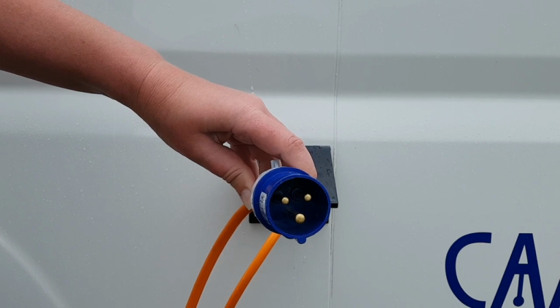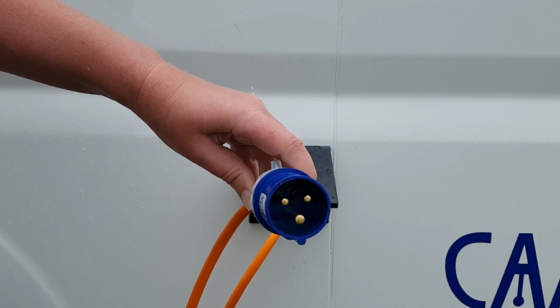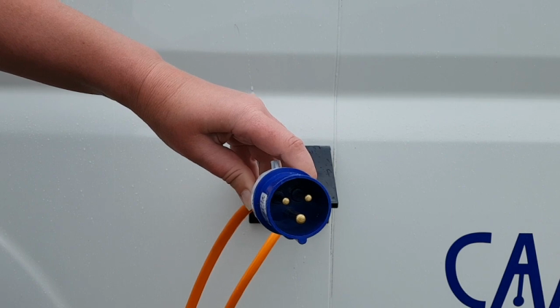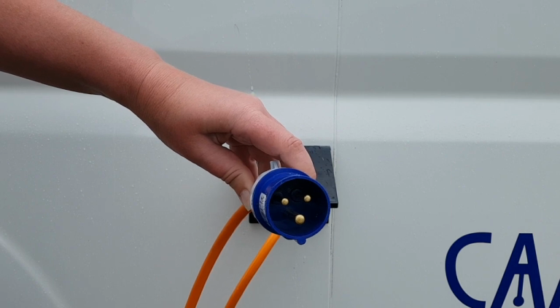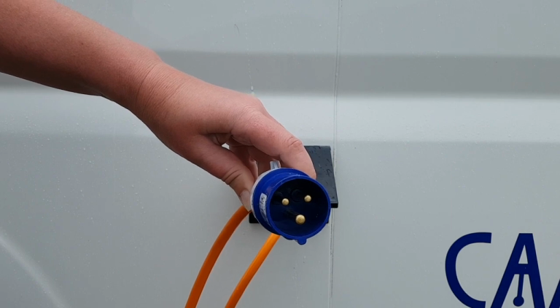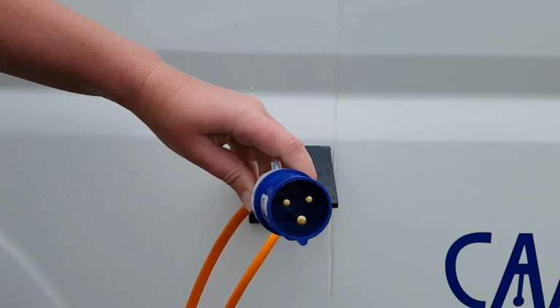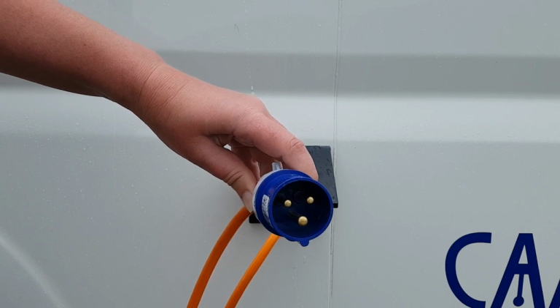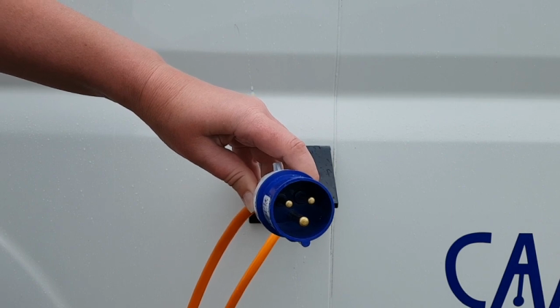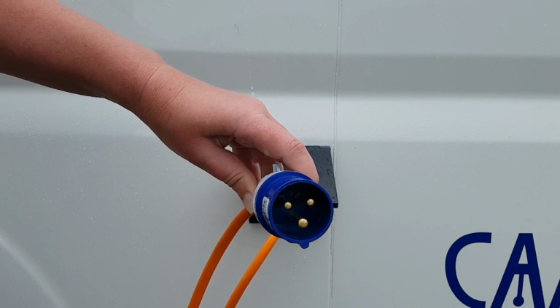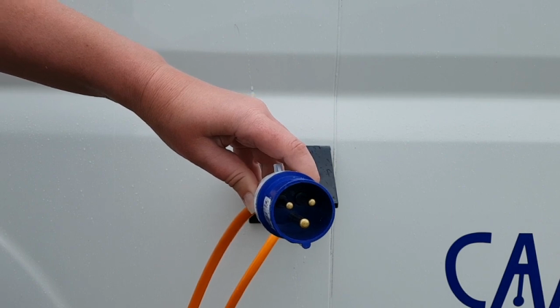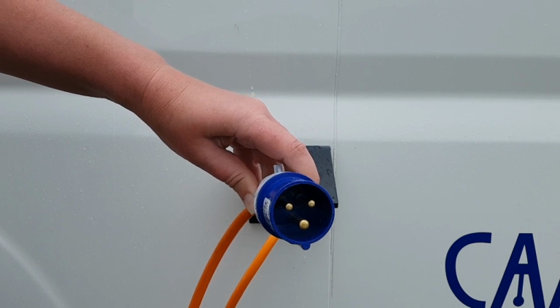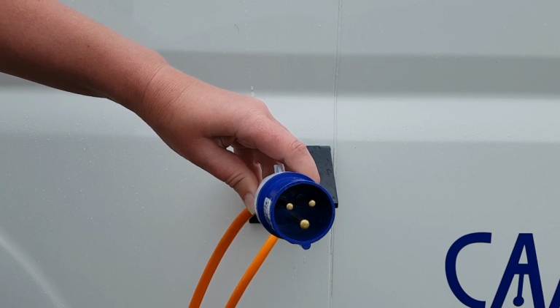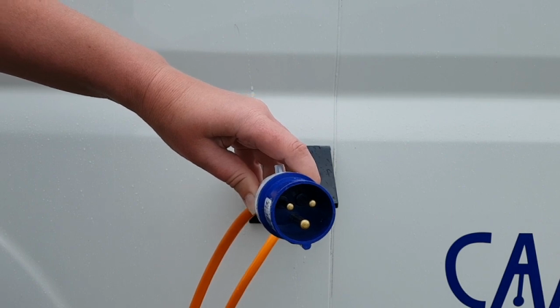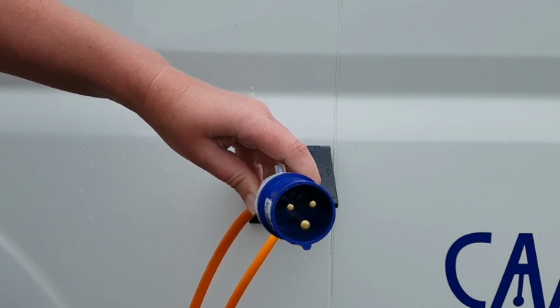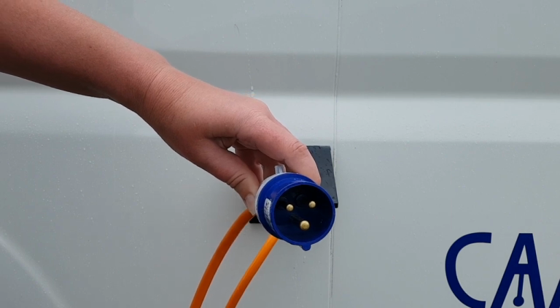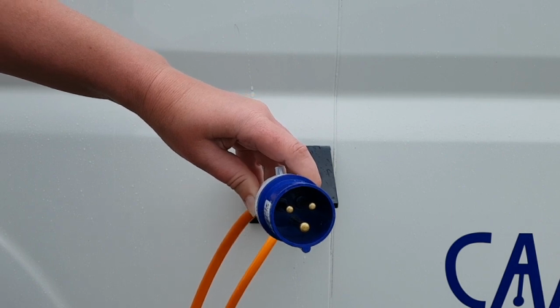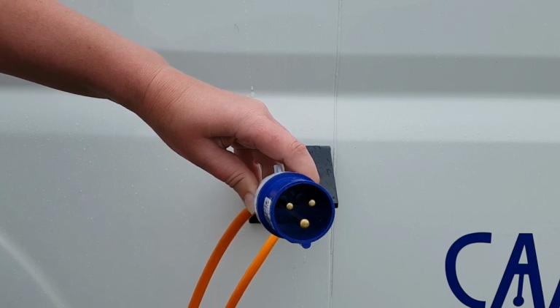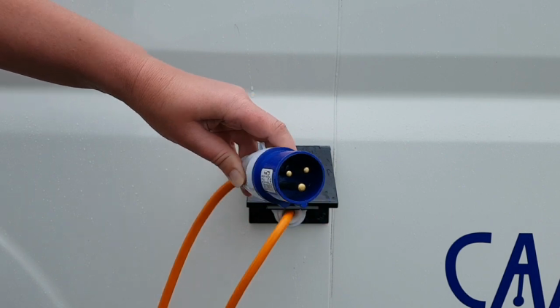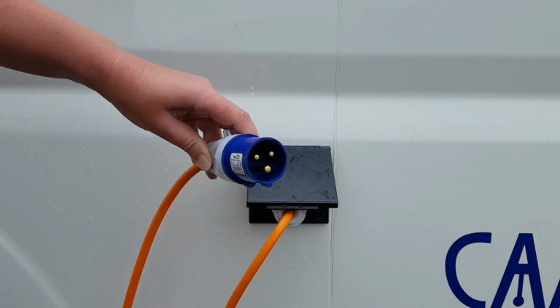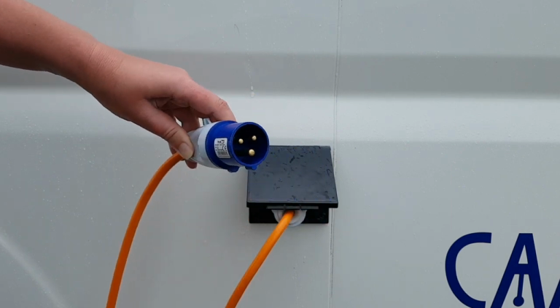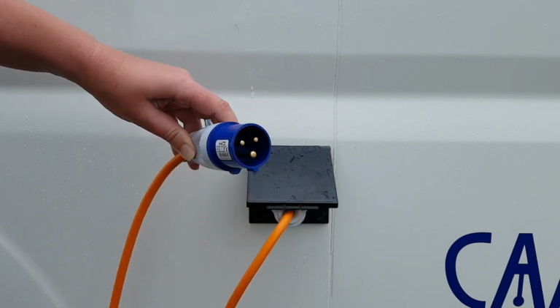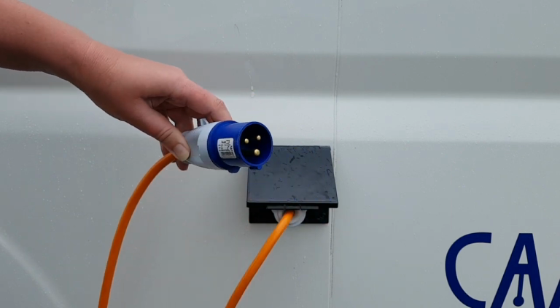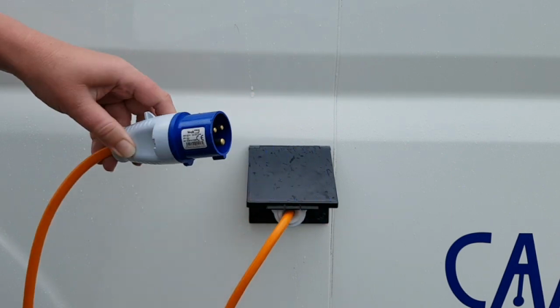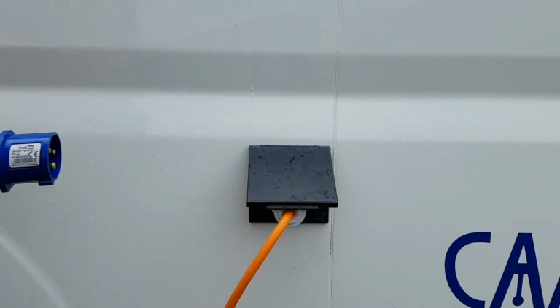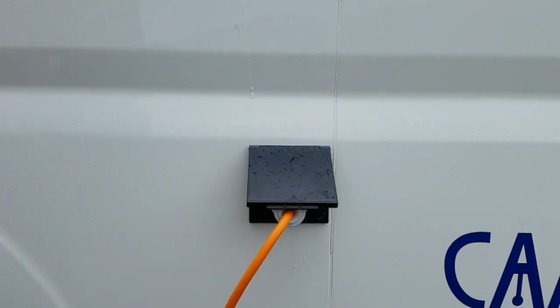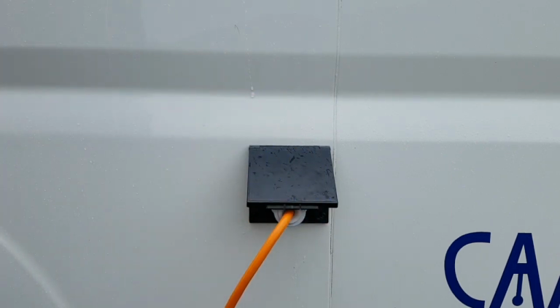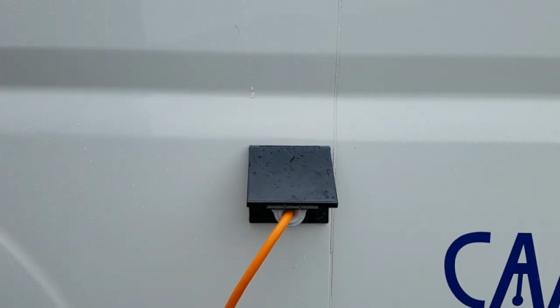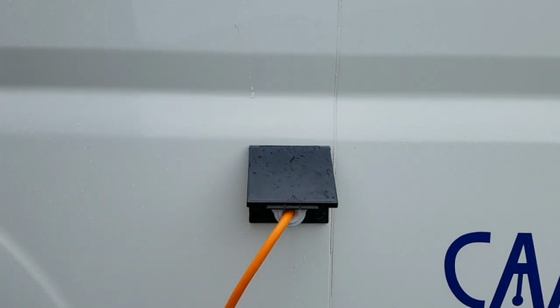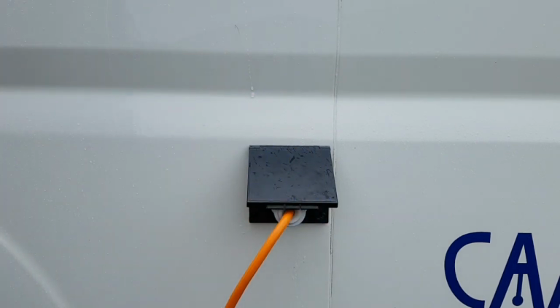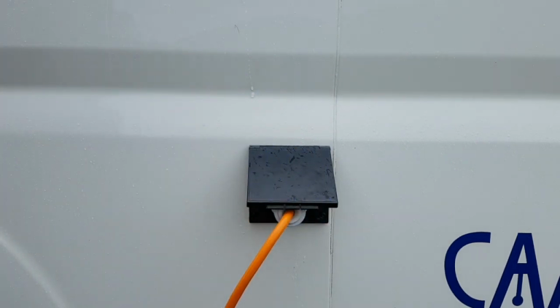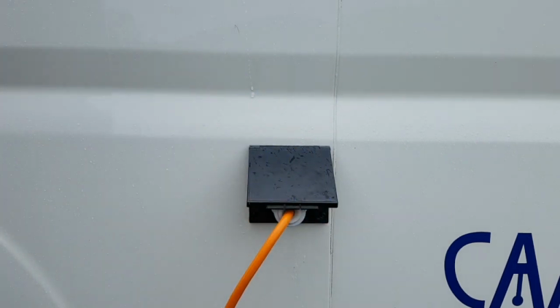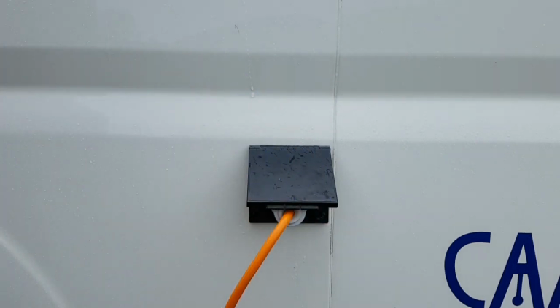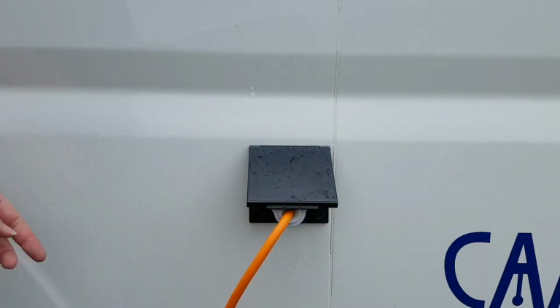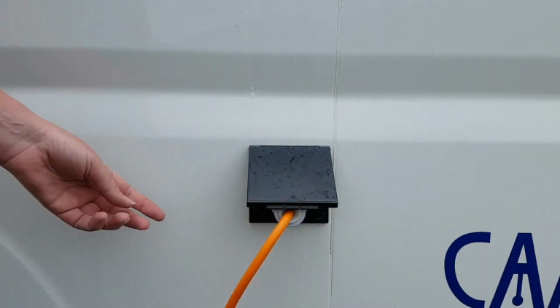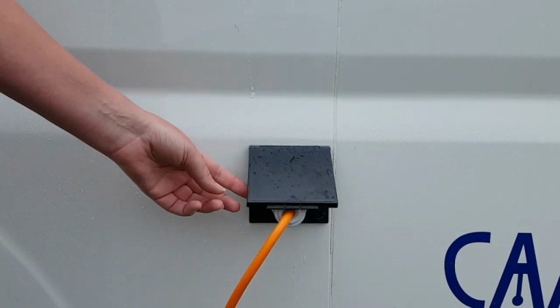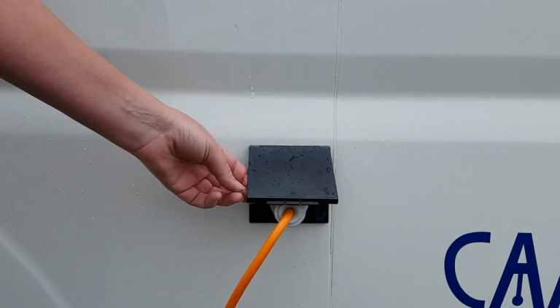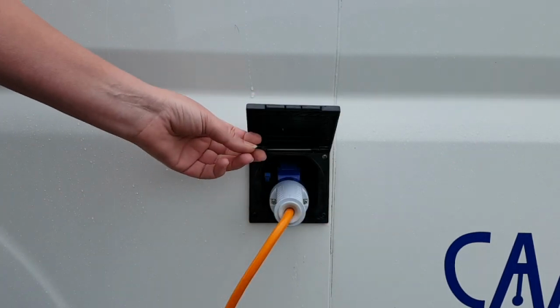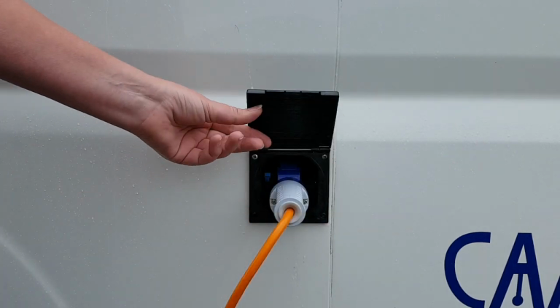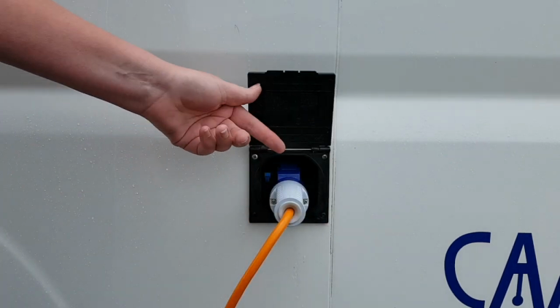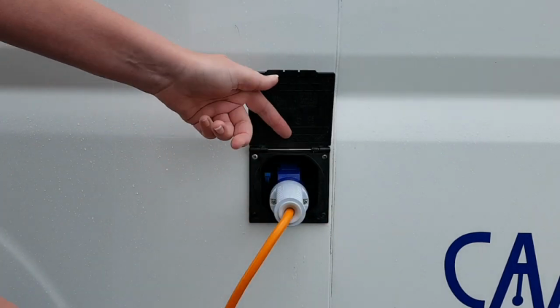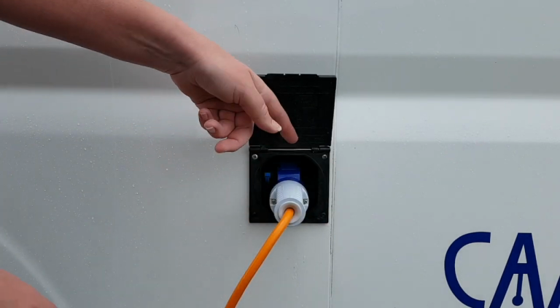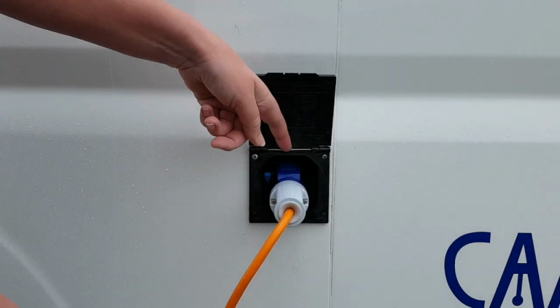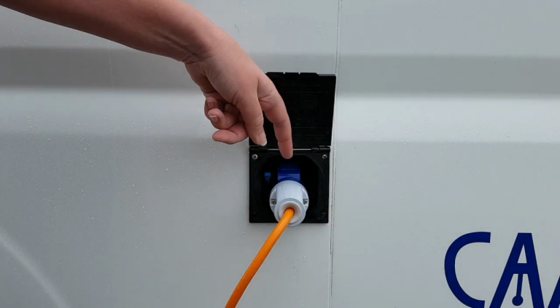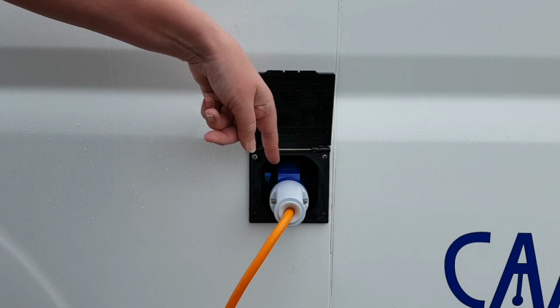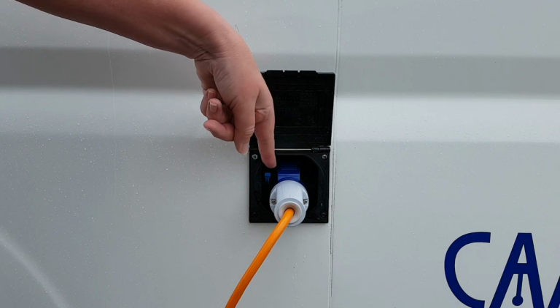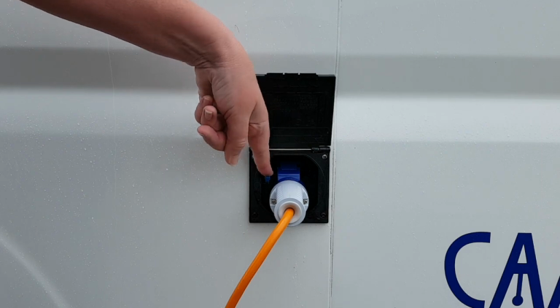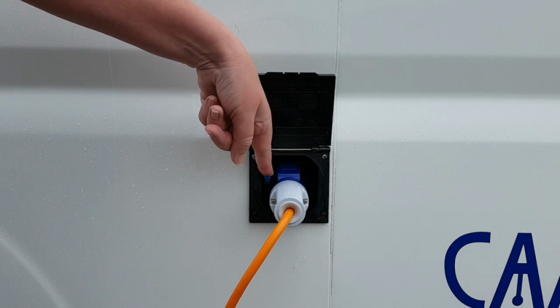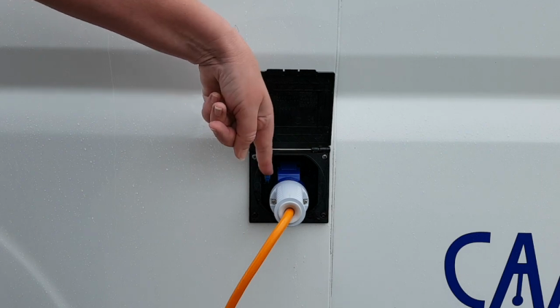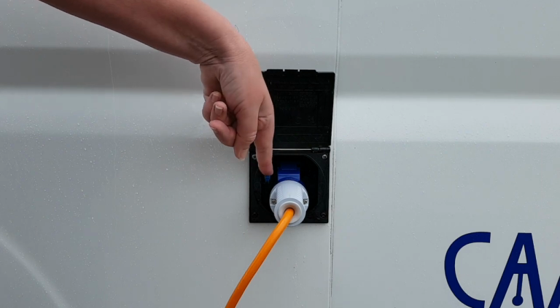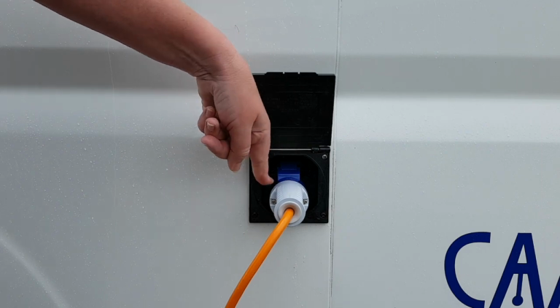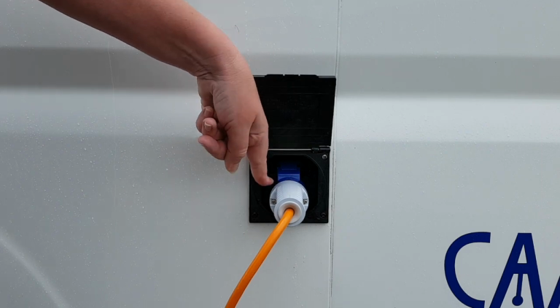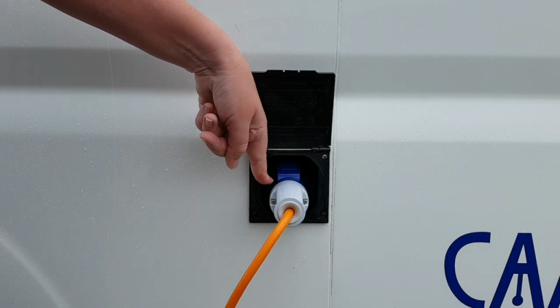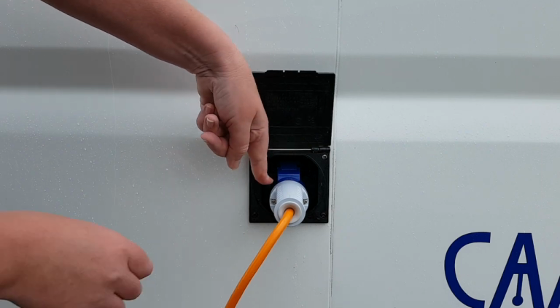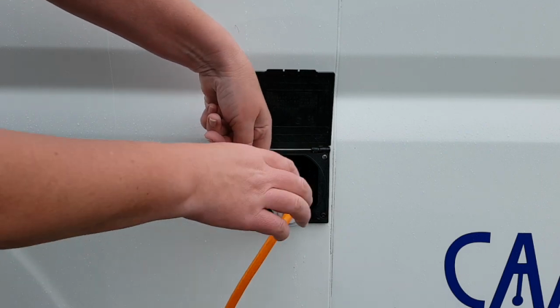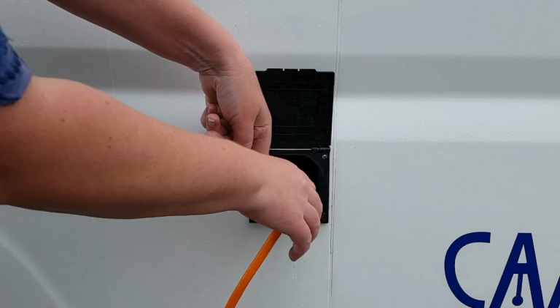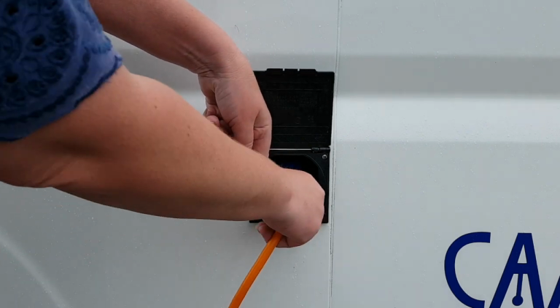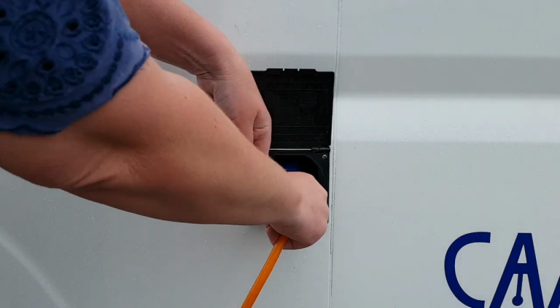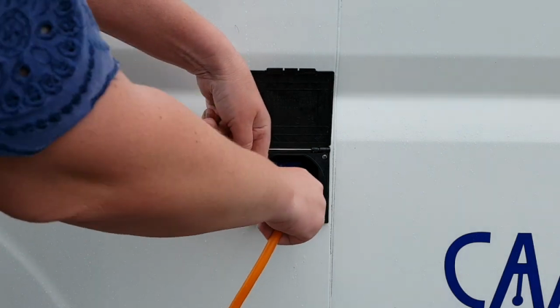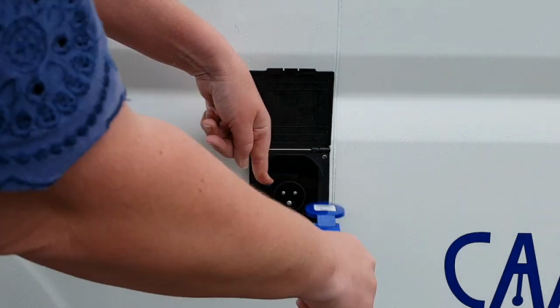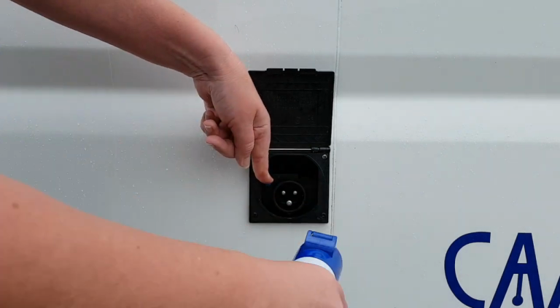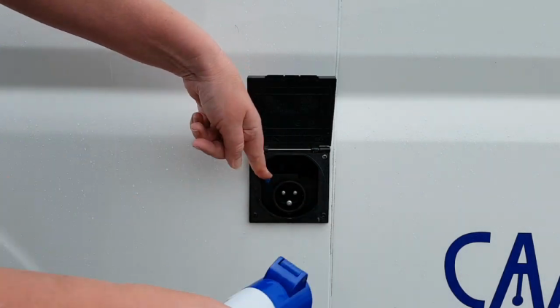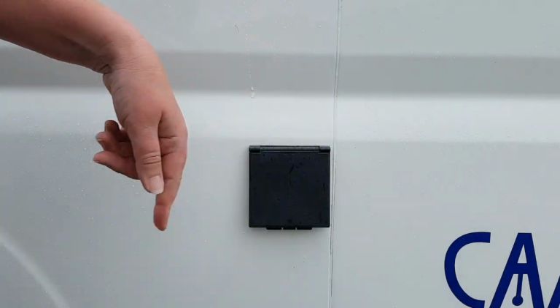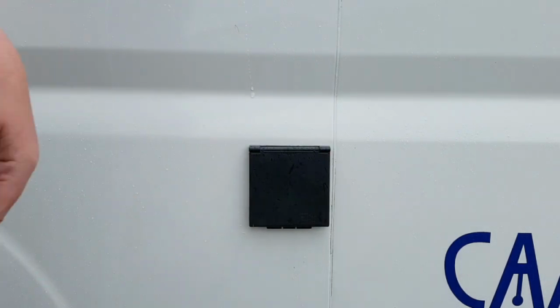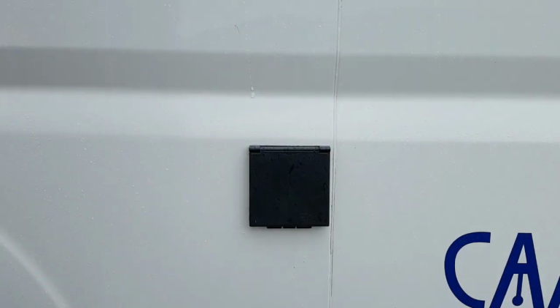To remove, first unhook from the campsite, then press the blue button to release the plug from the campervan.